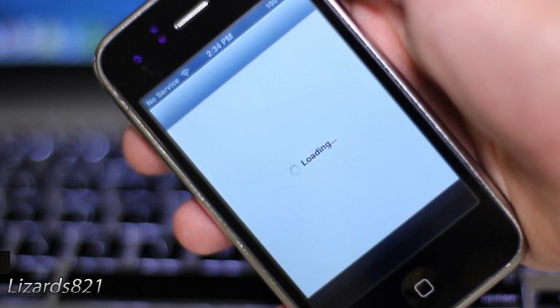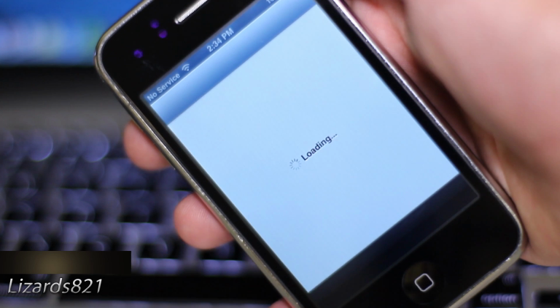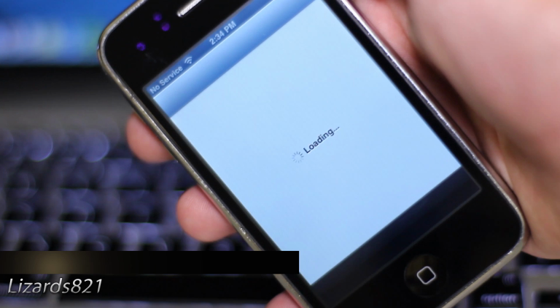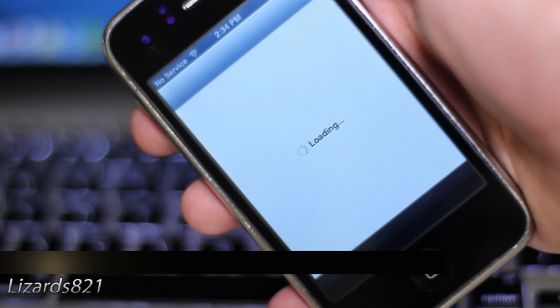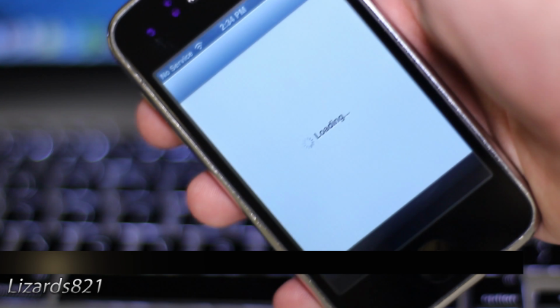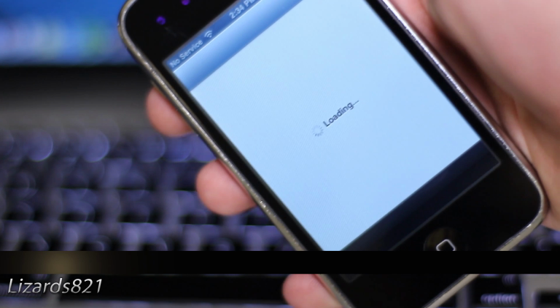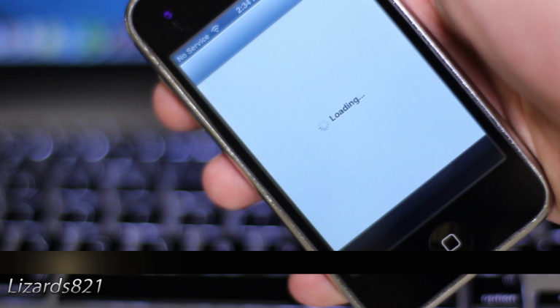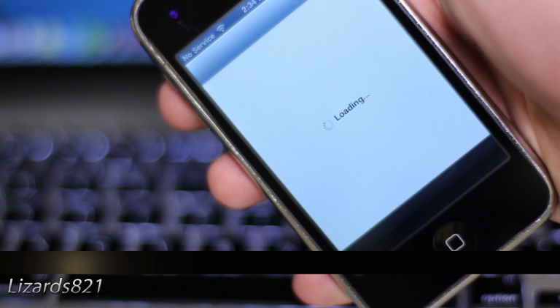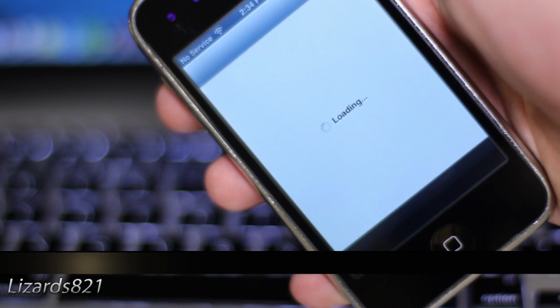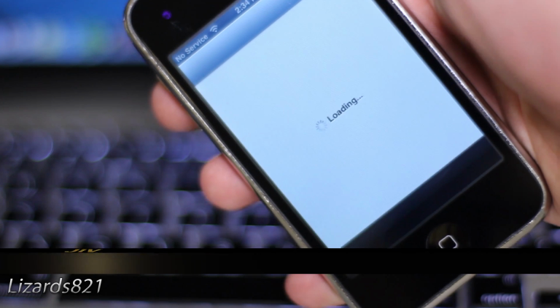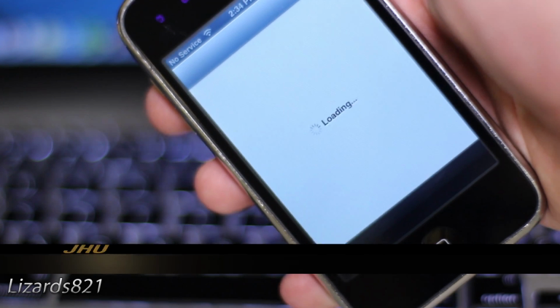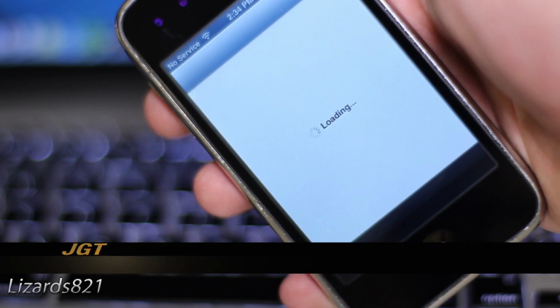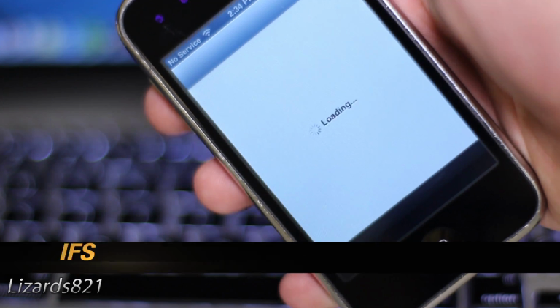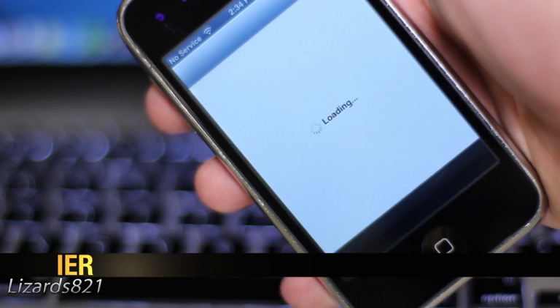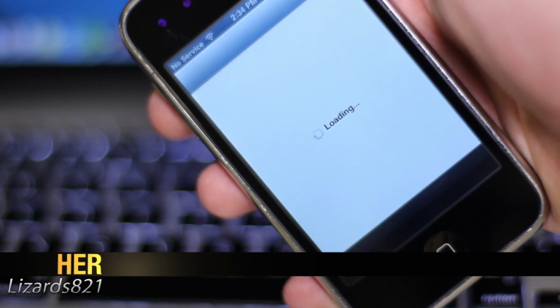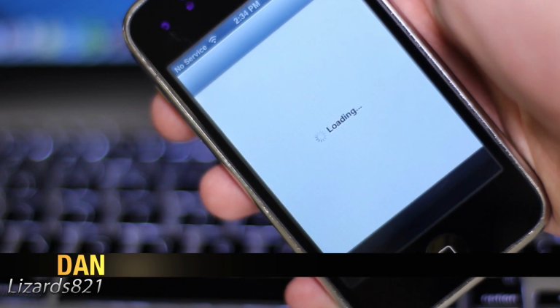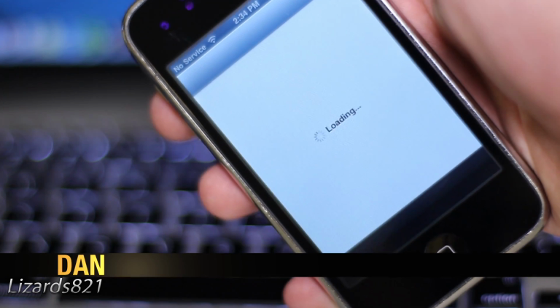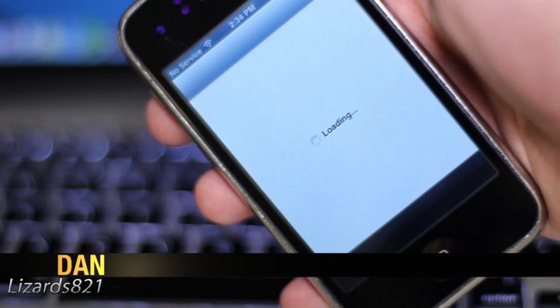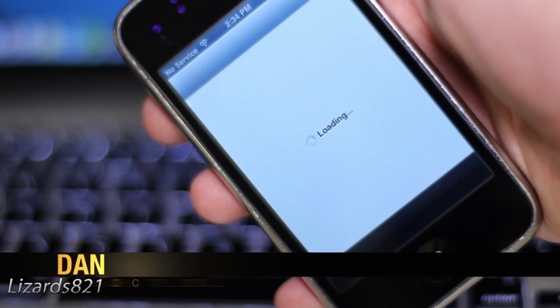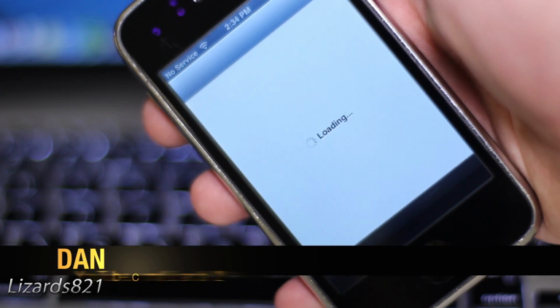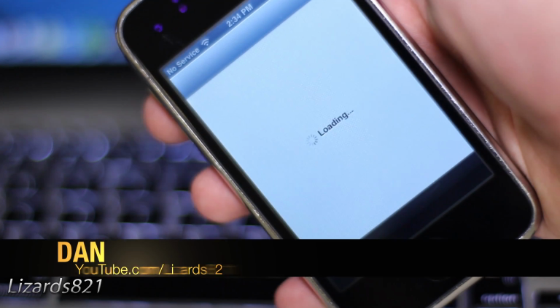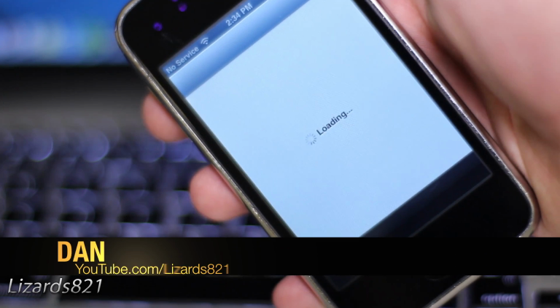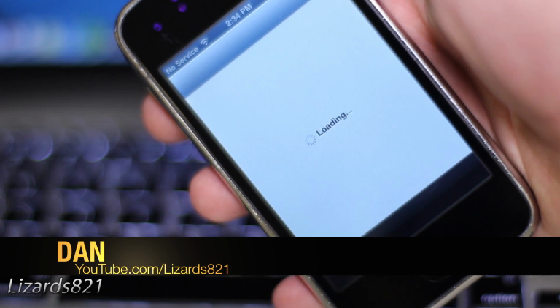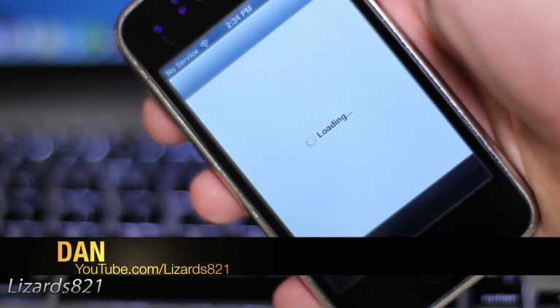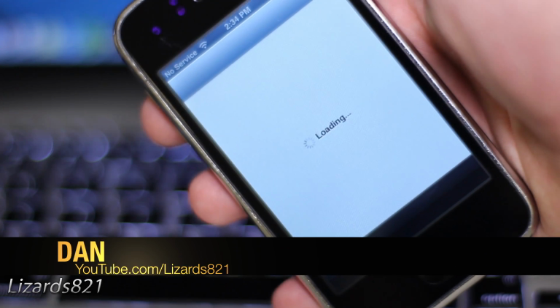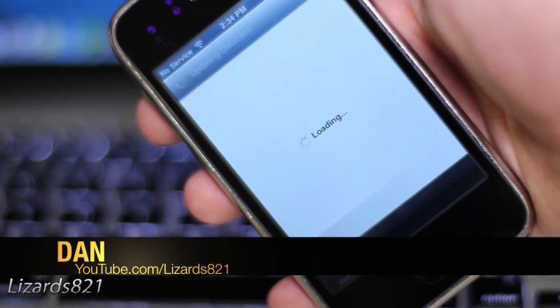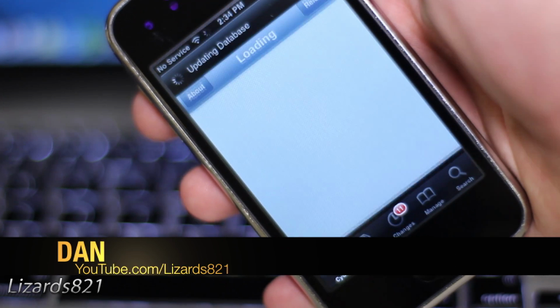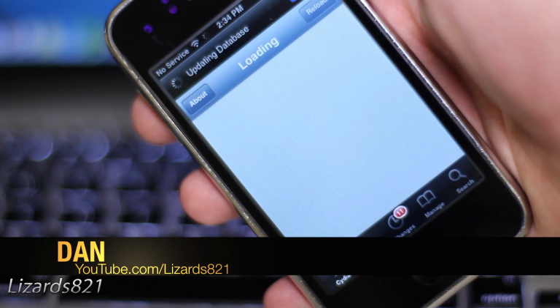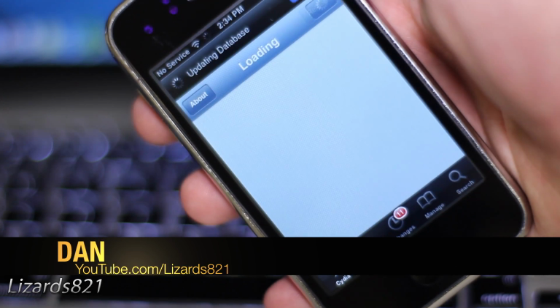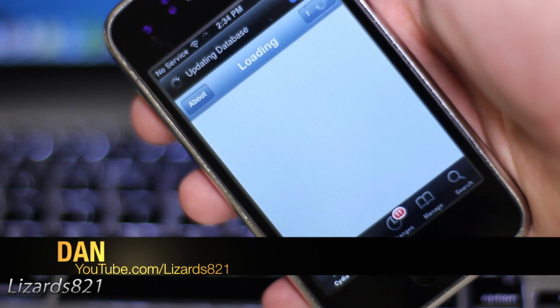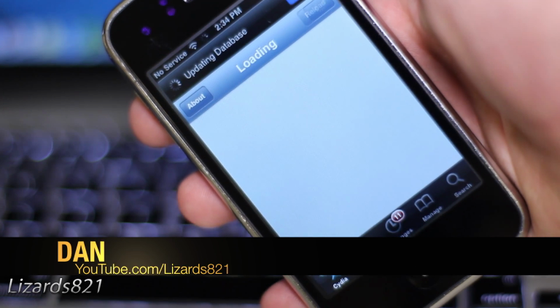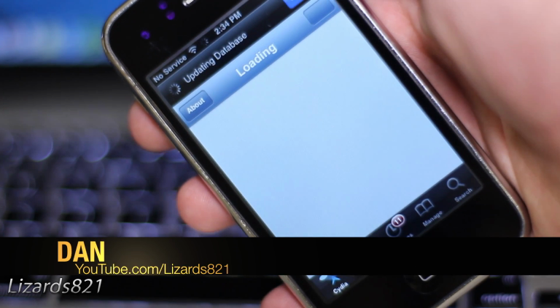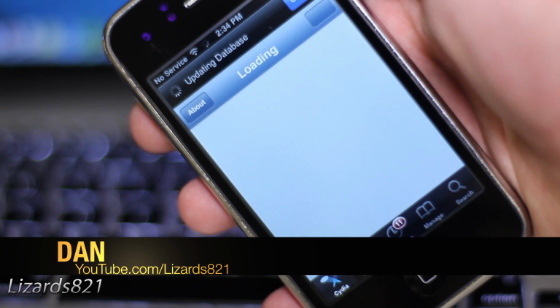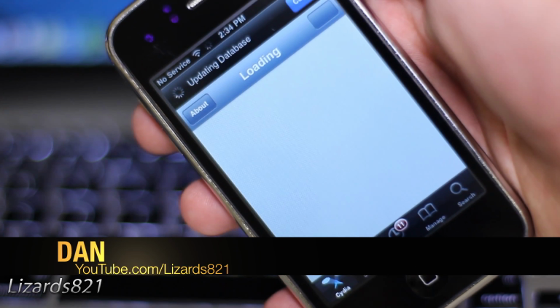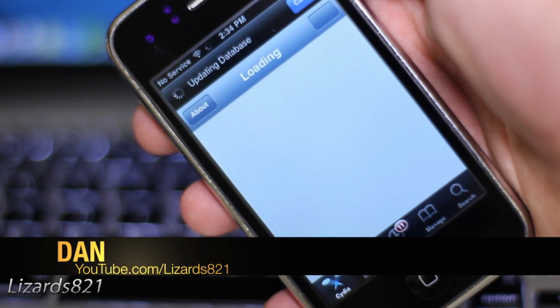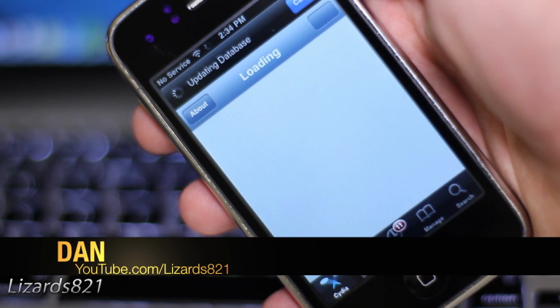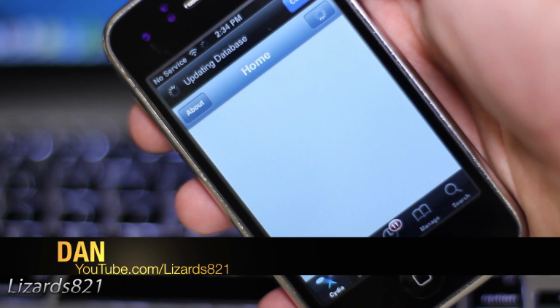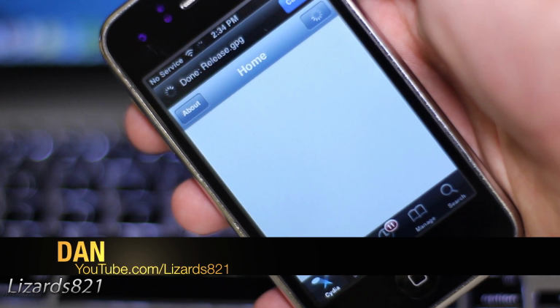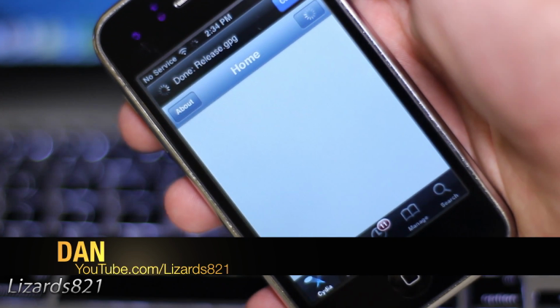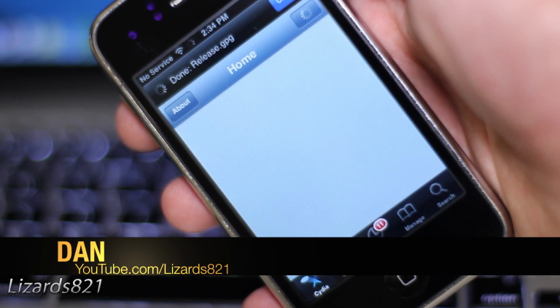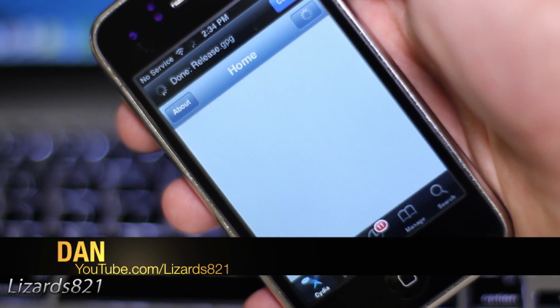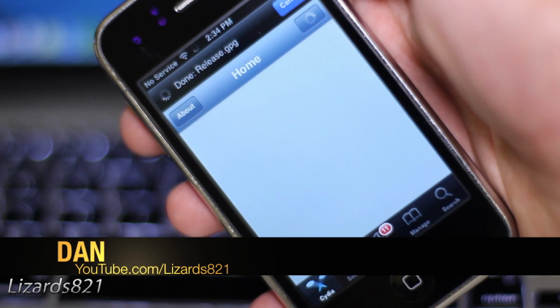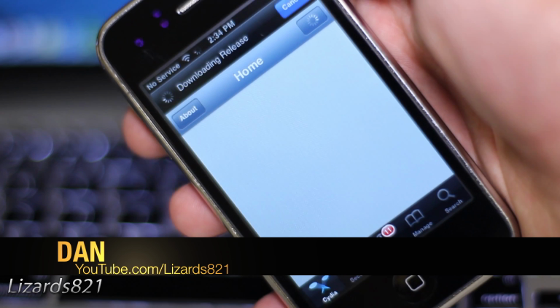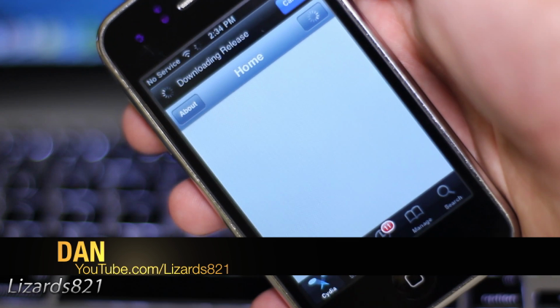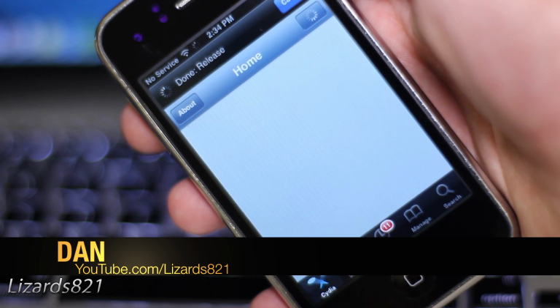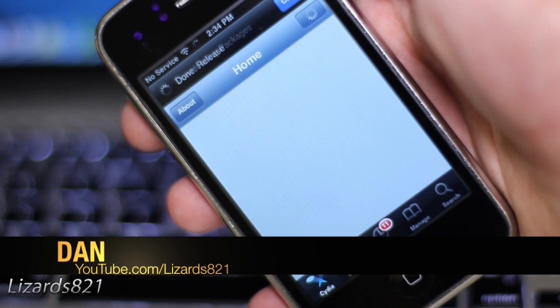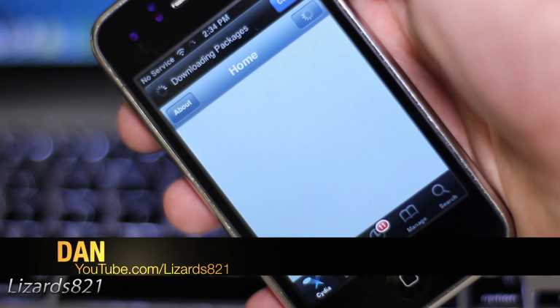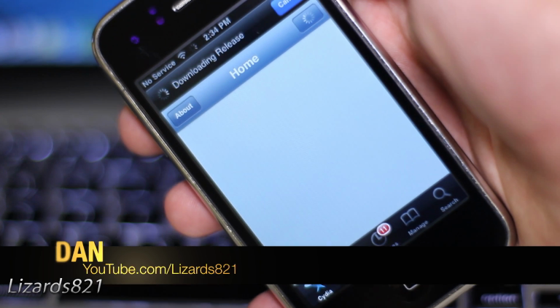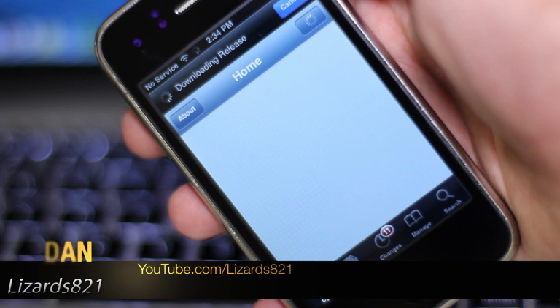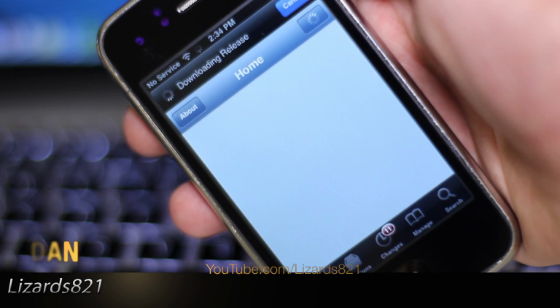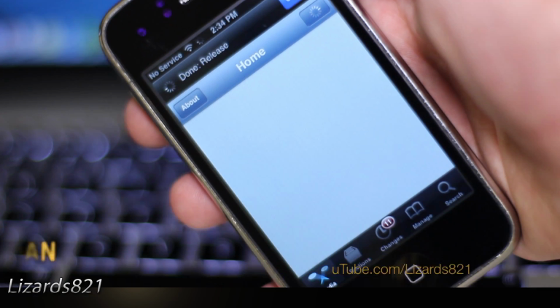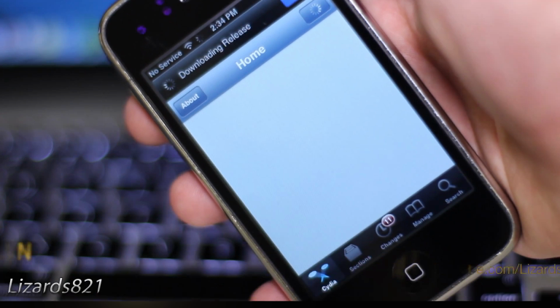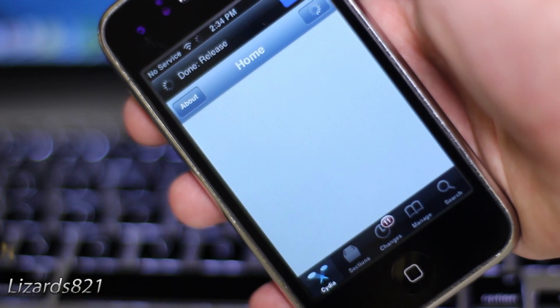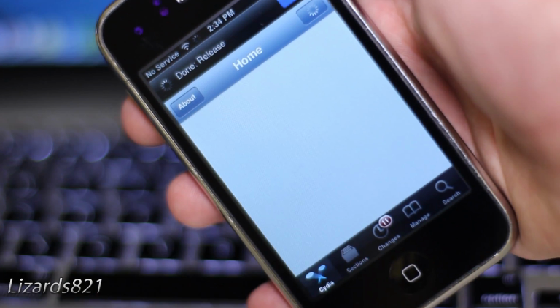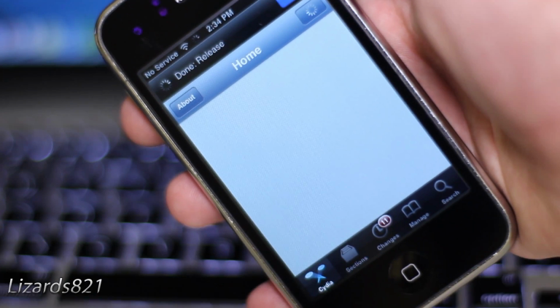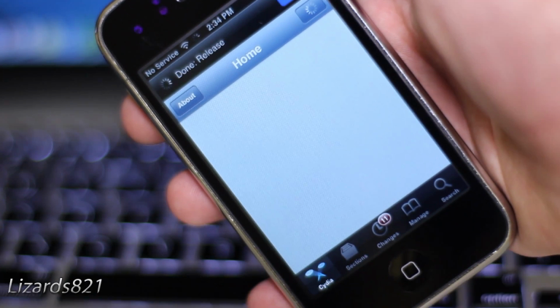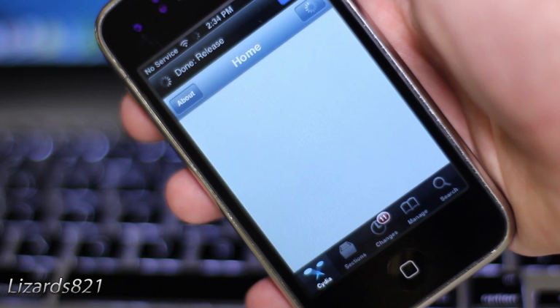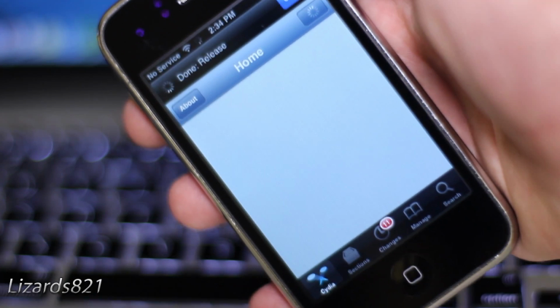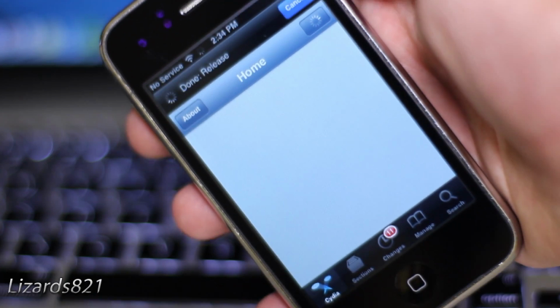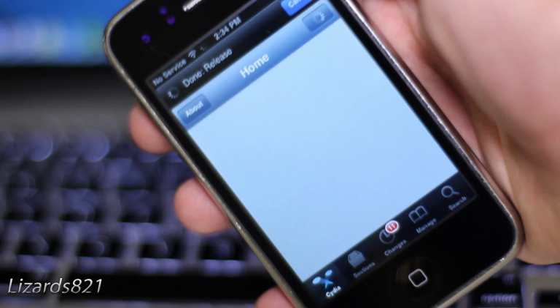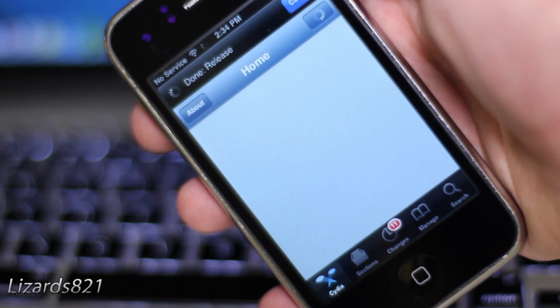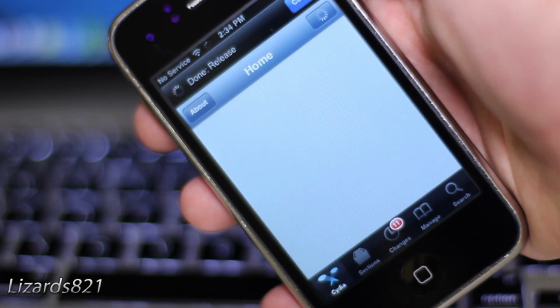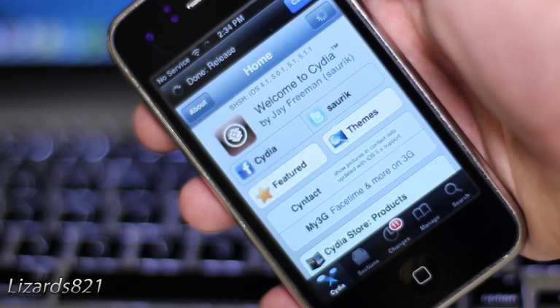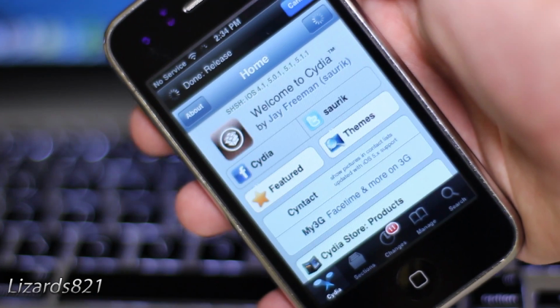What's up, YouTube? This is LizardsH1 here, and today I'm going to show you how to jailbreak iOS 6 semi-tethered.